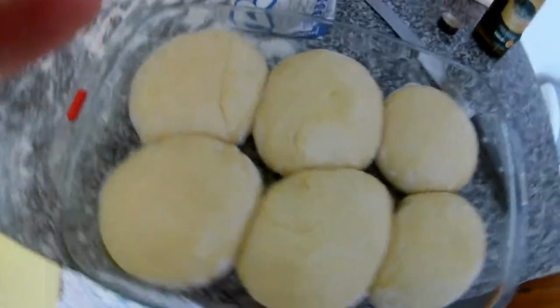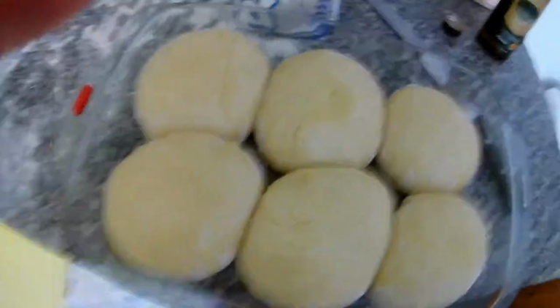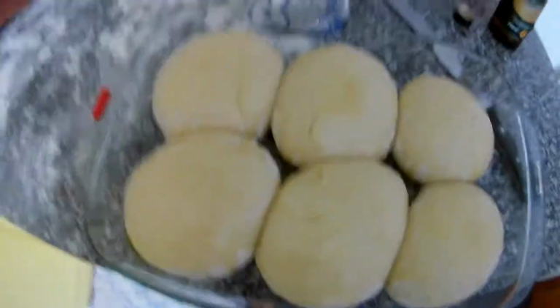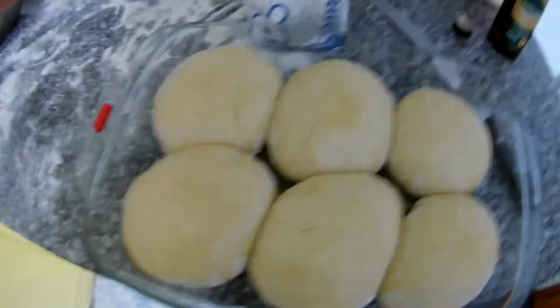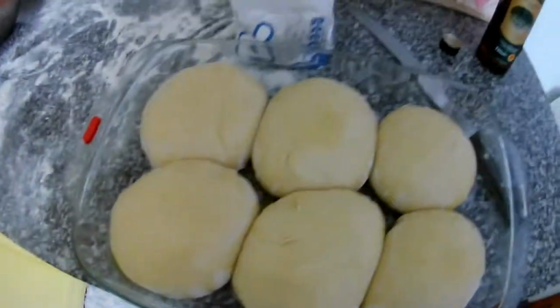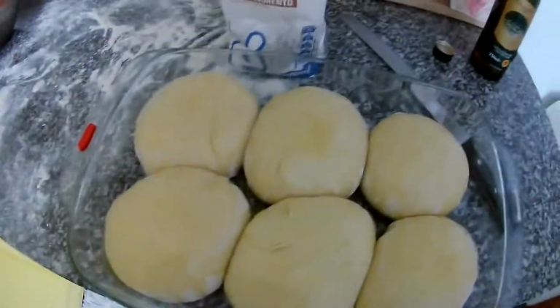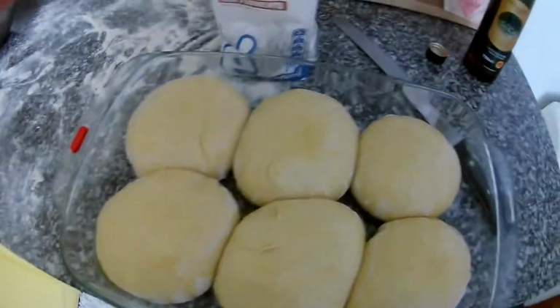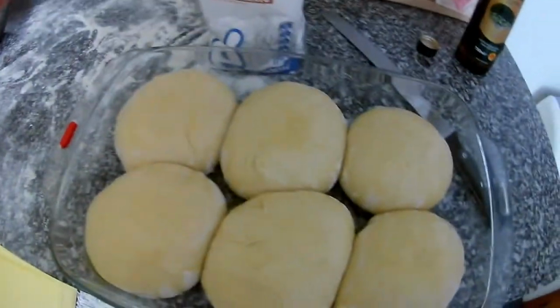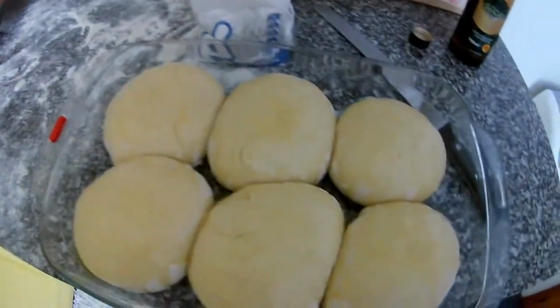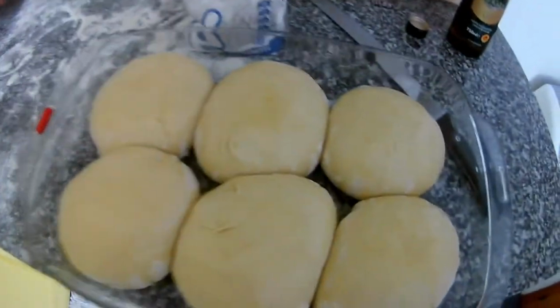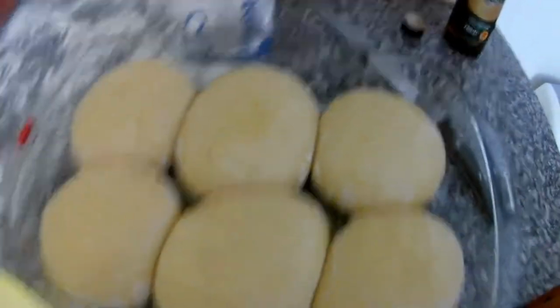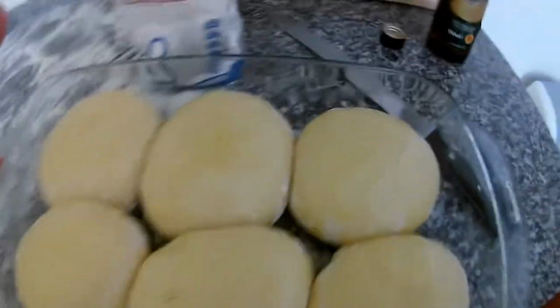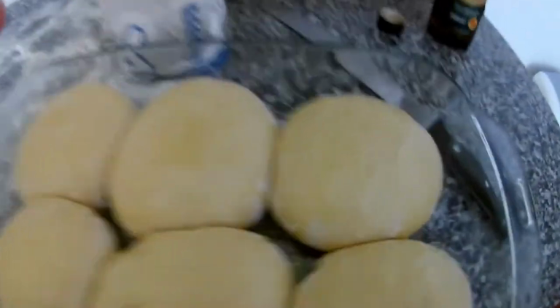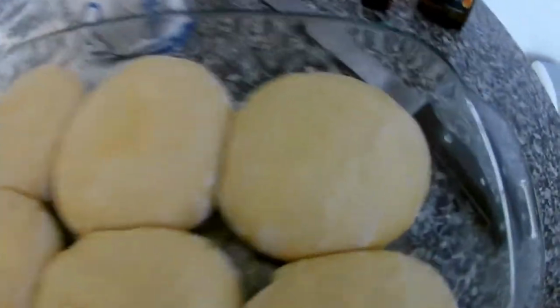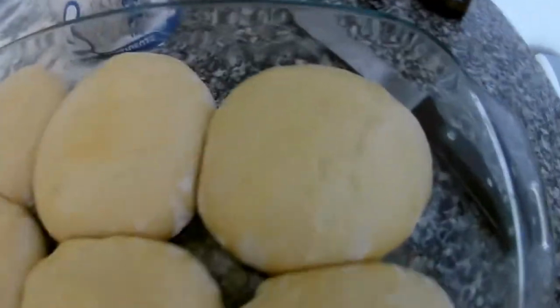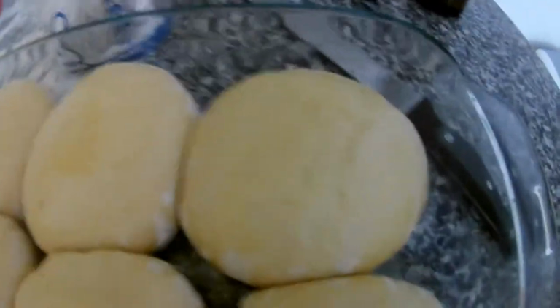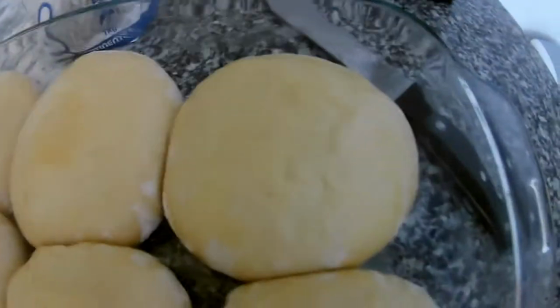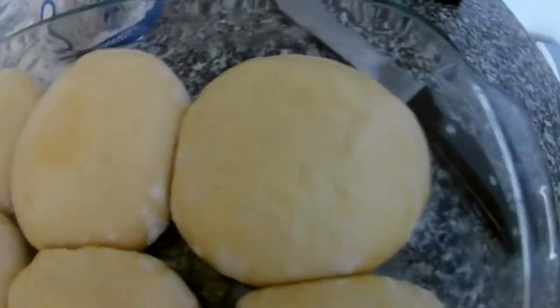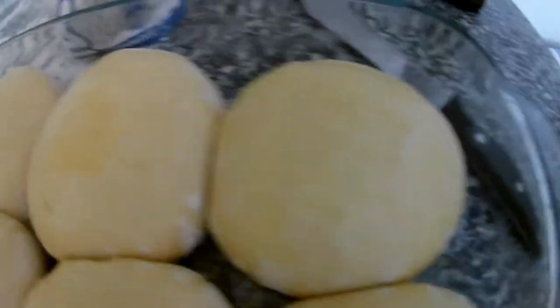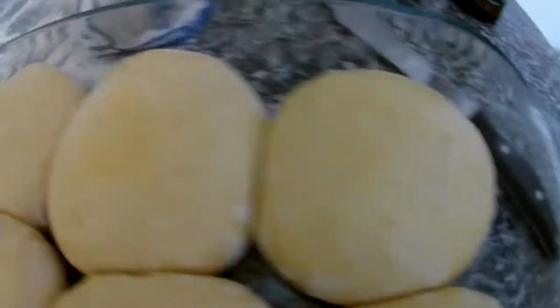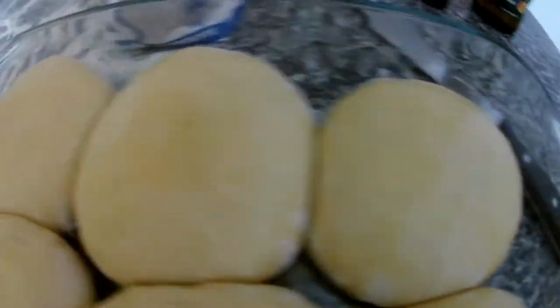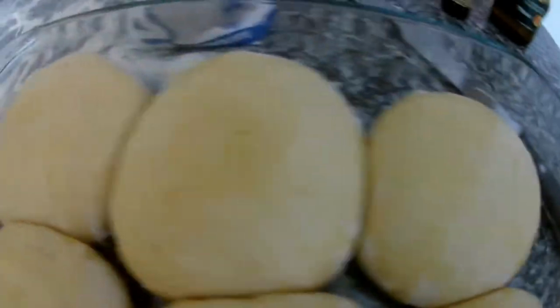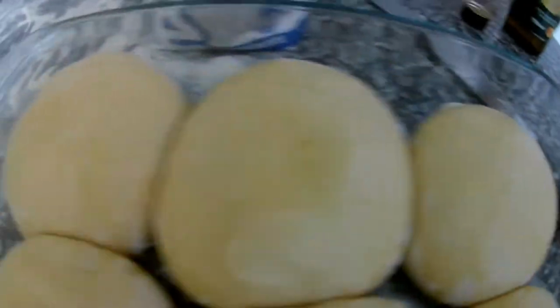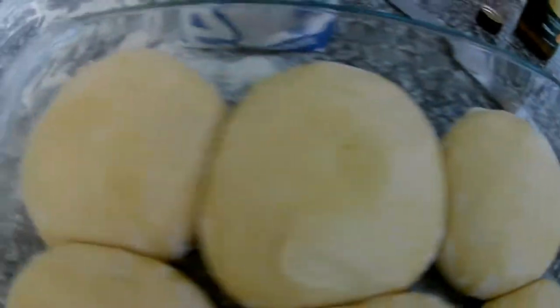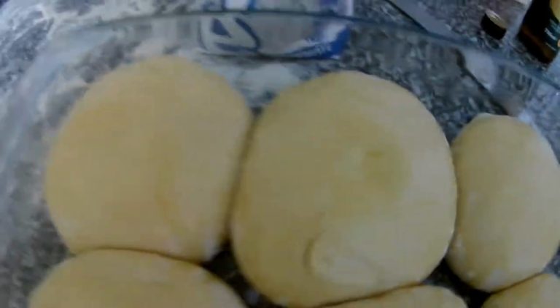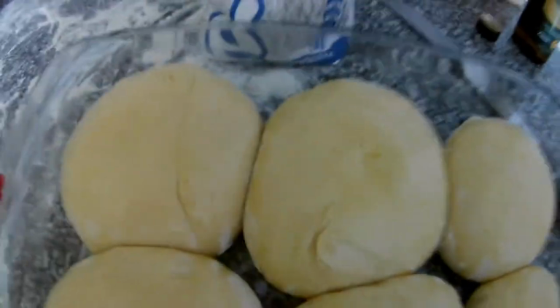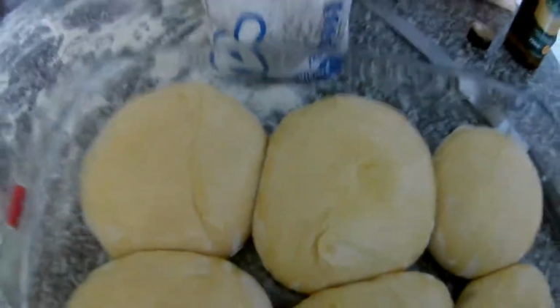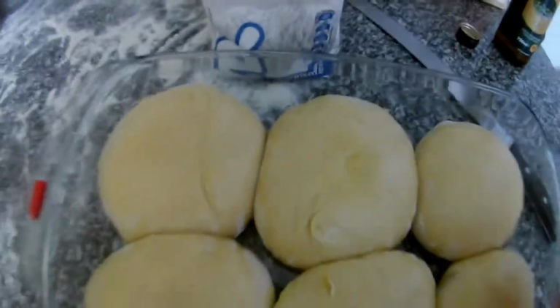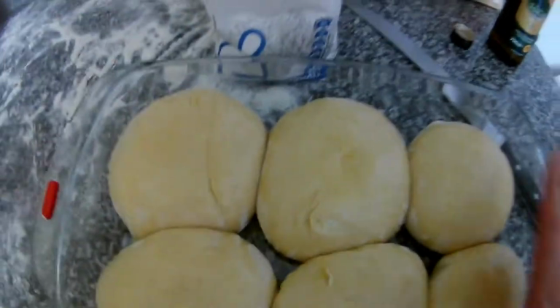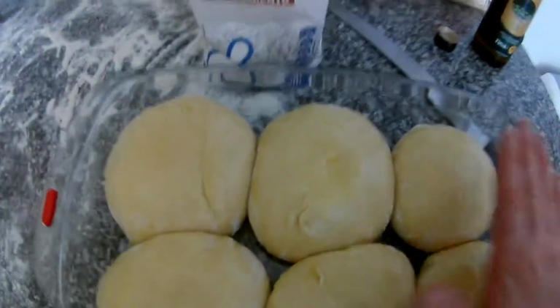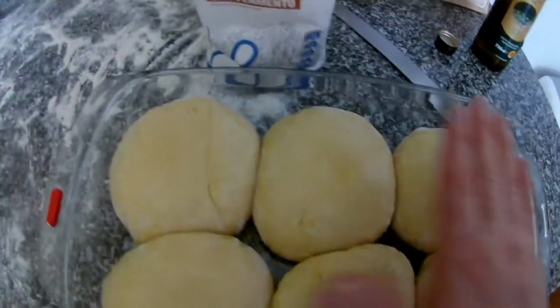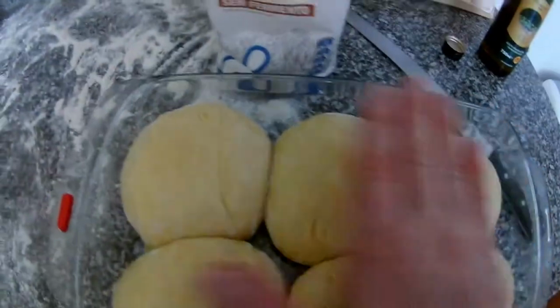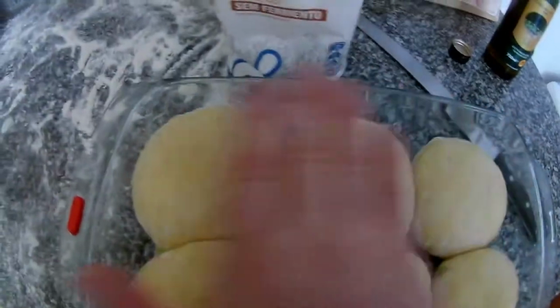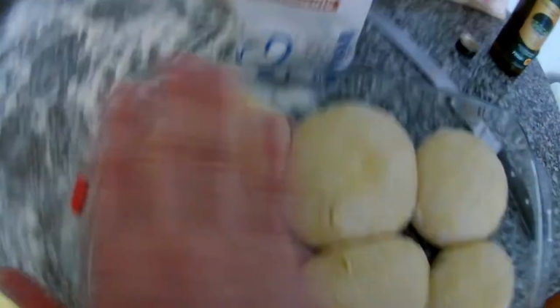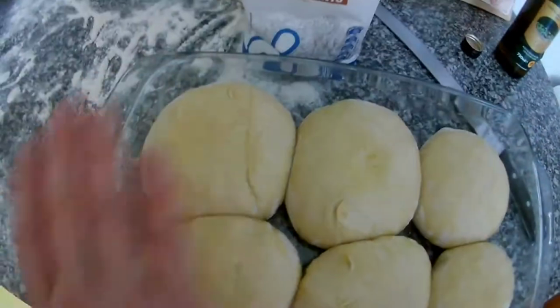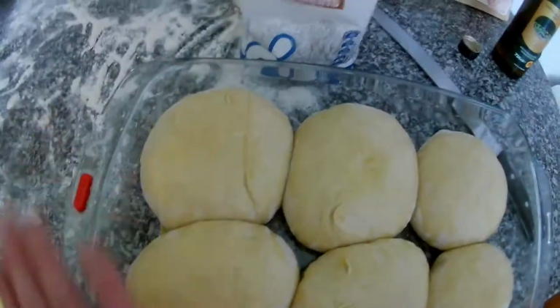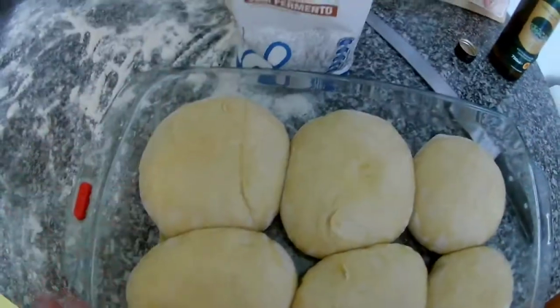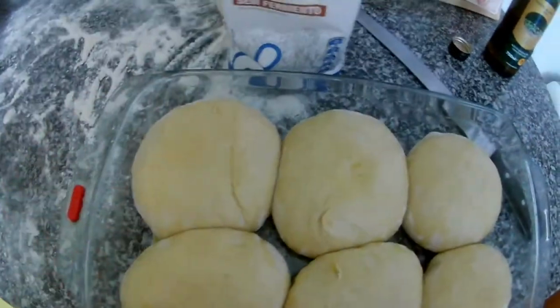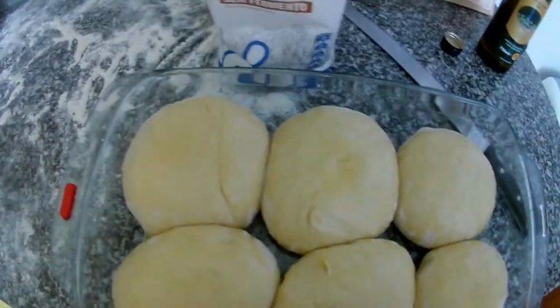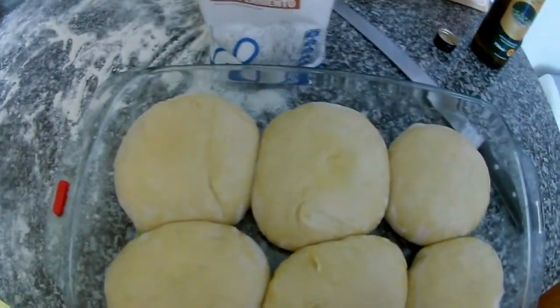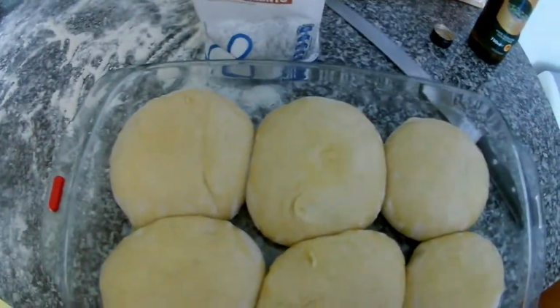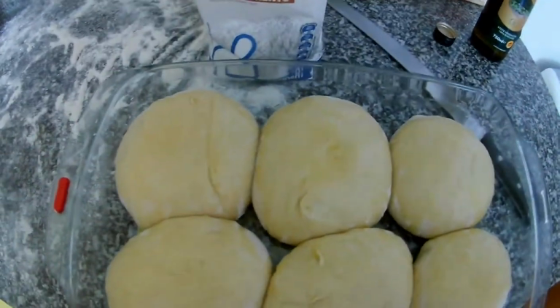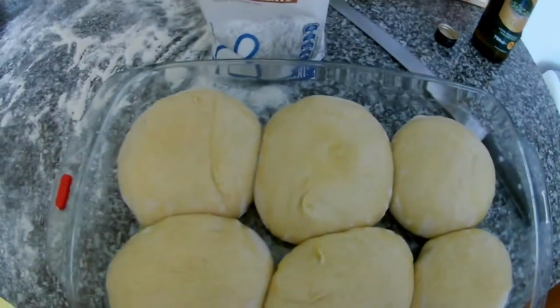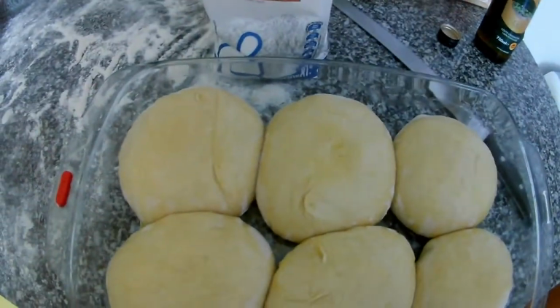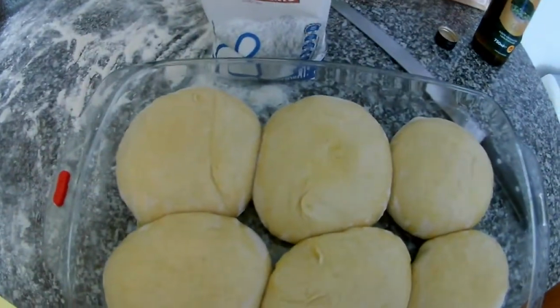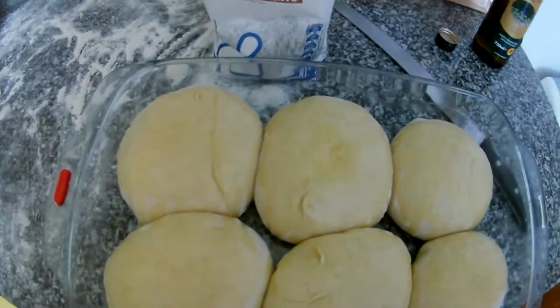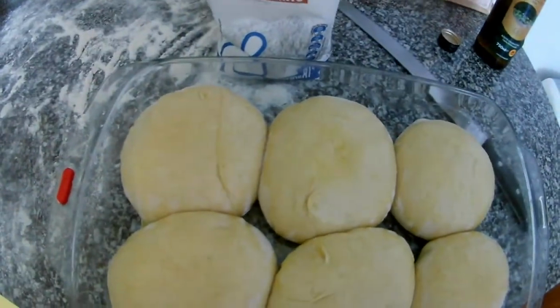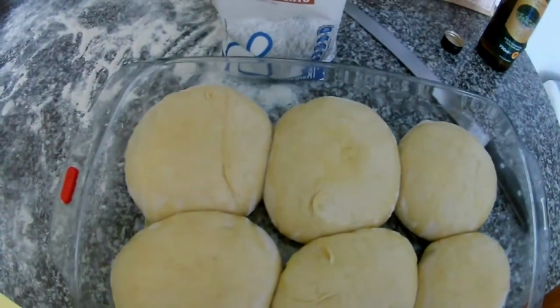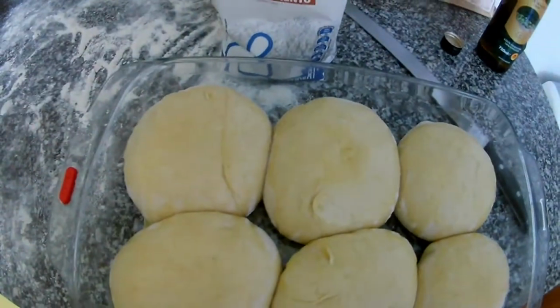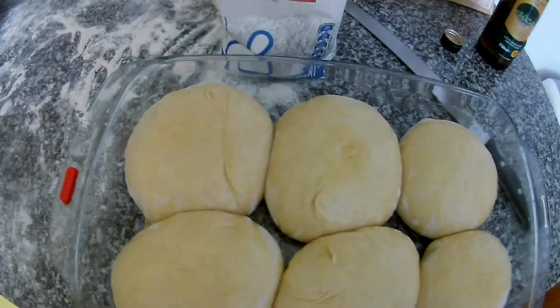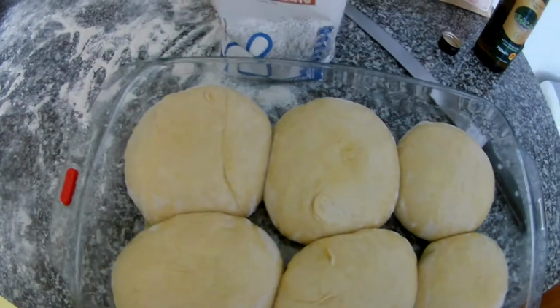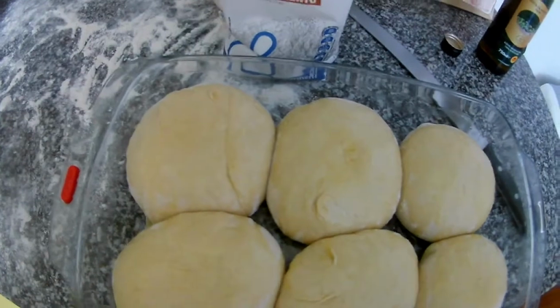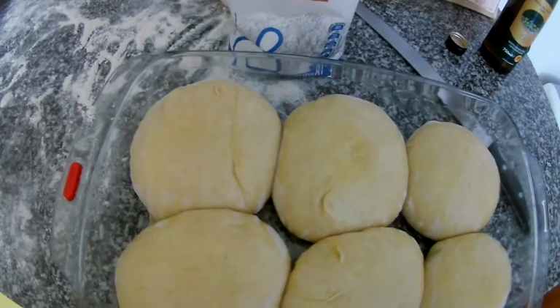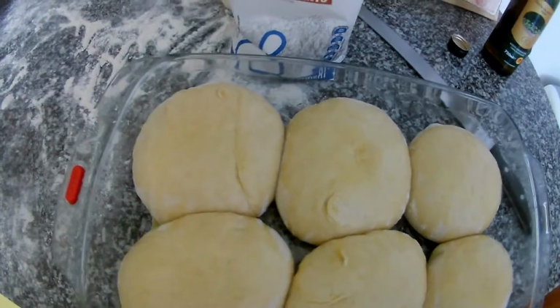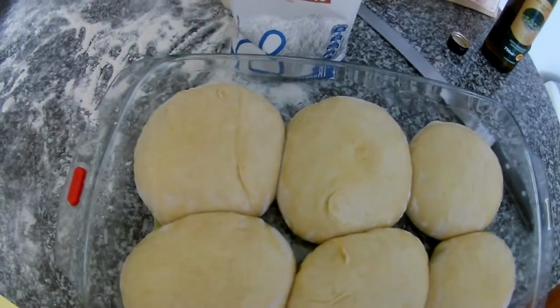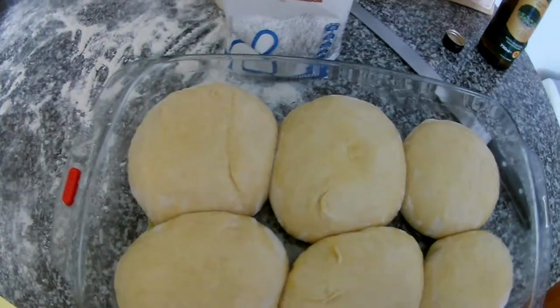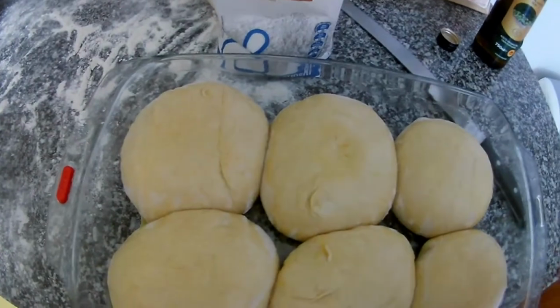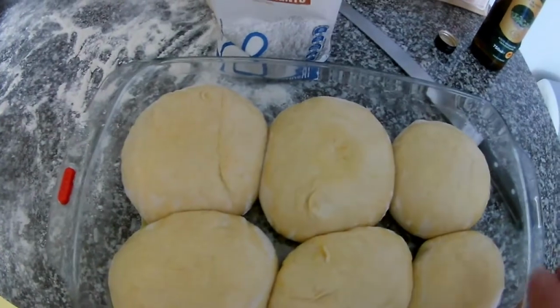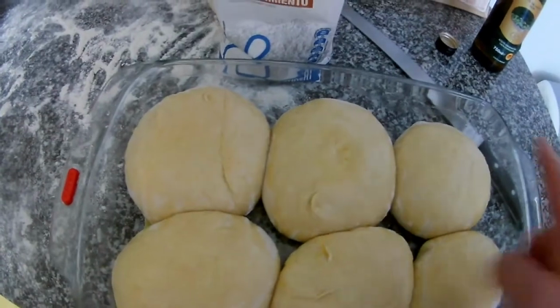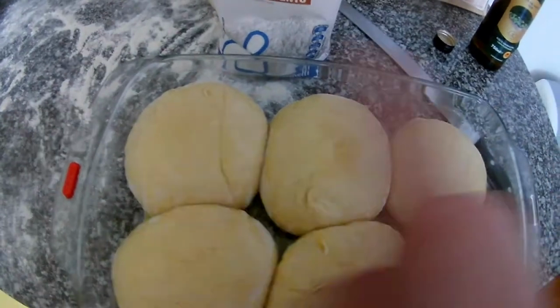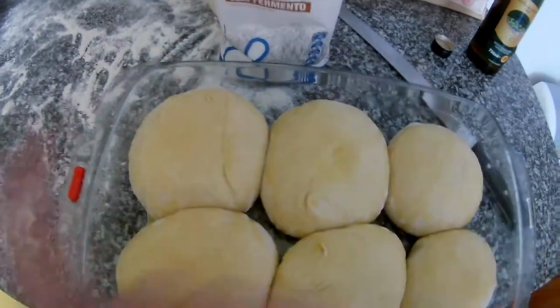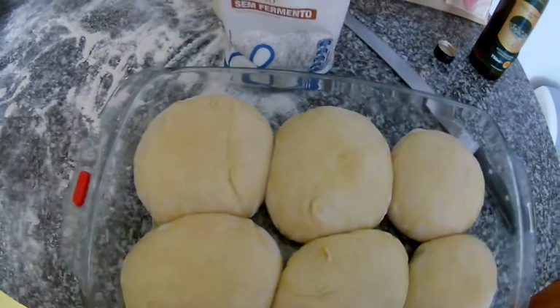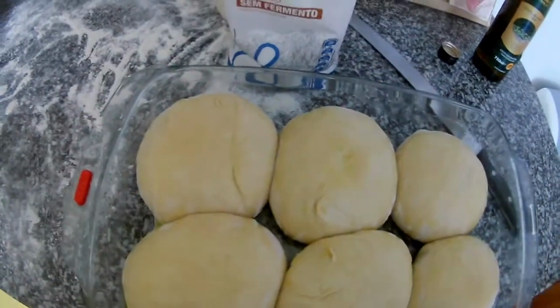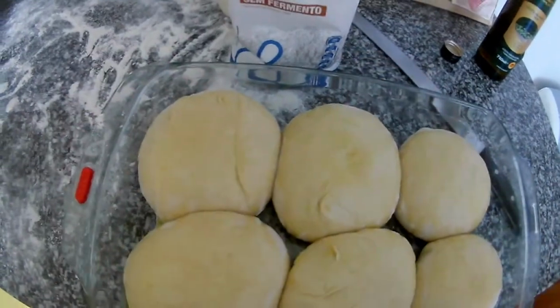As you can see they are set. Just put a towel on top and leave them in the fridge, or you can use cling film.